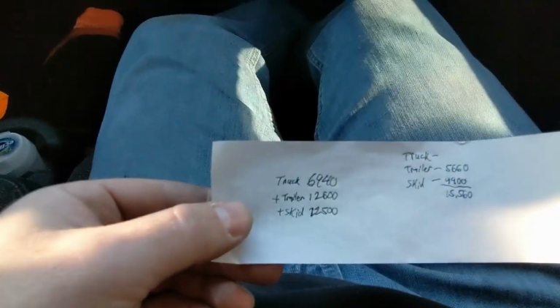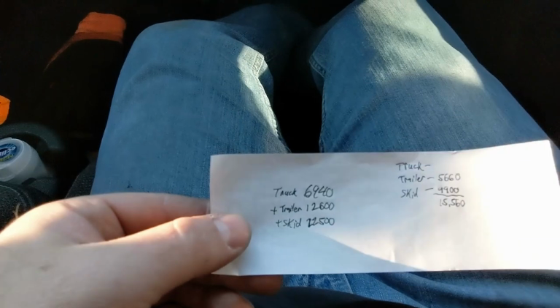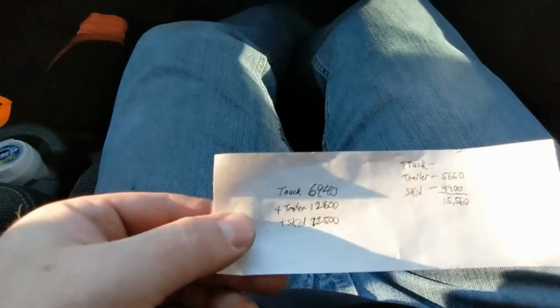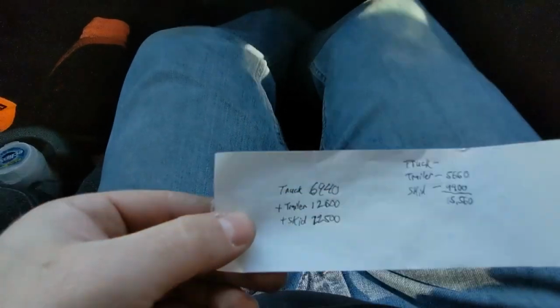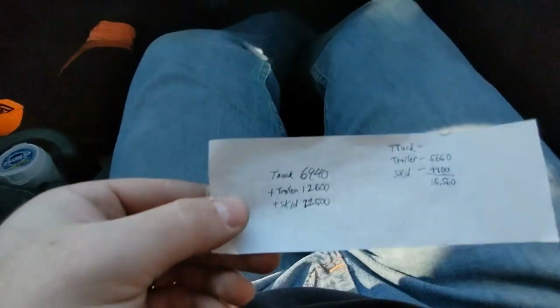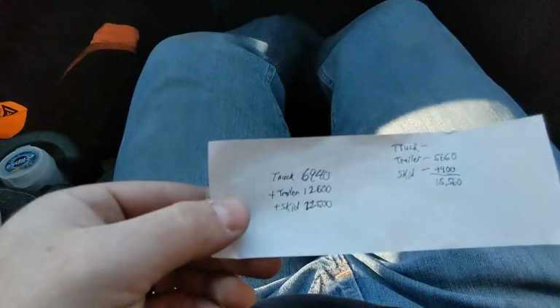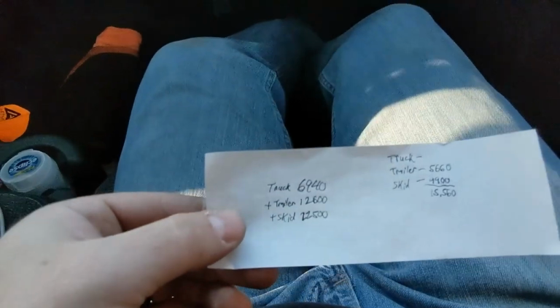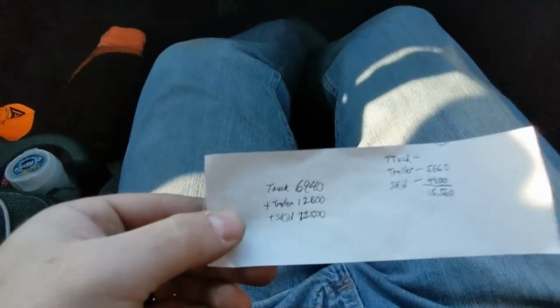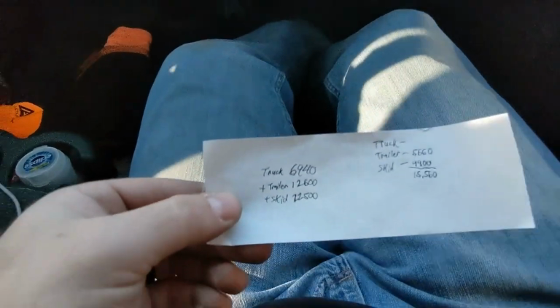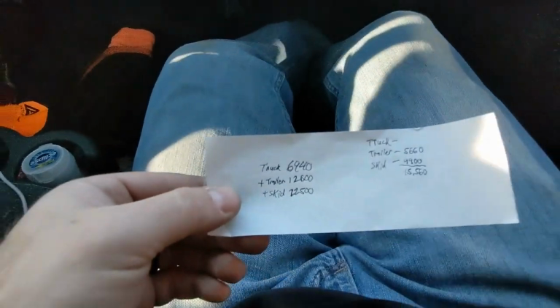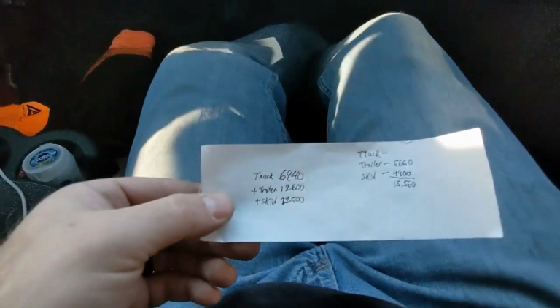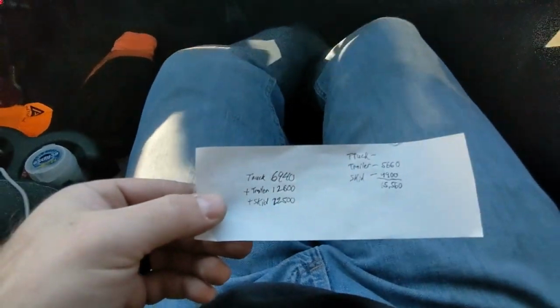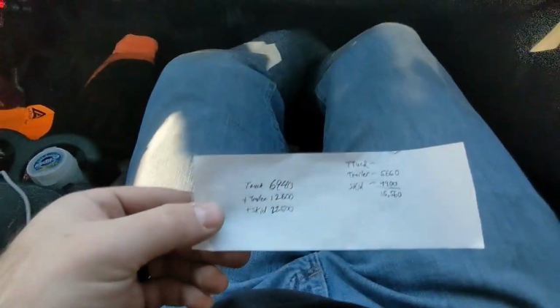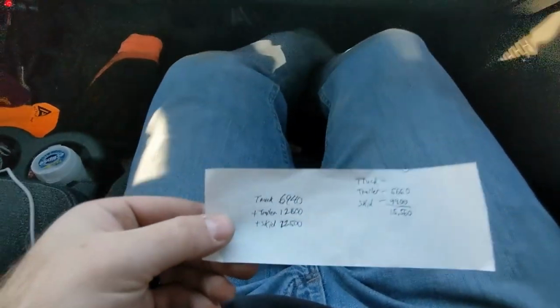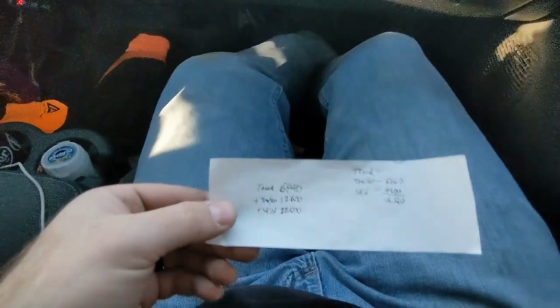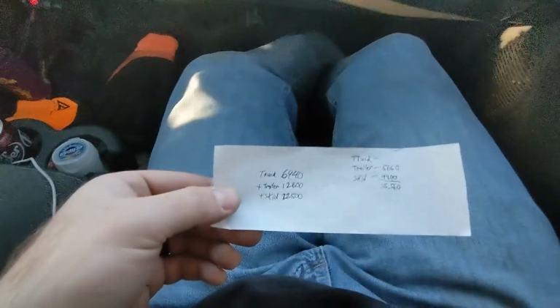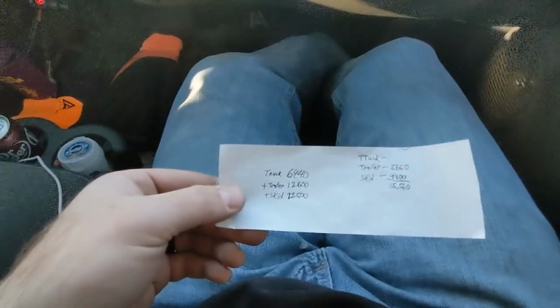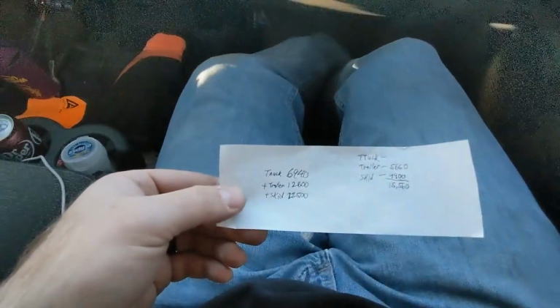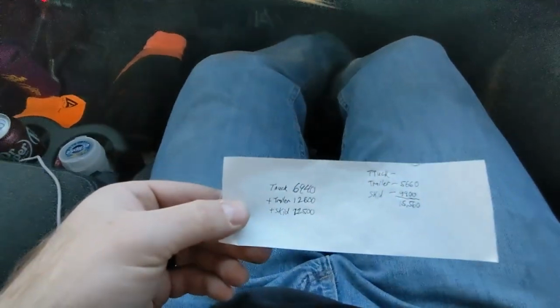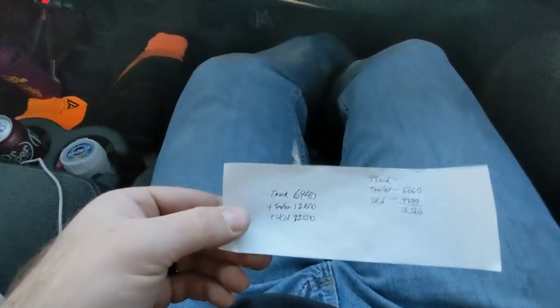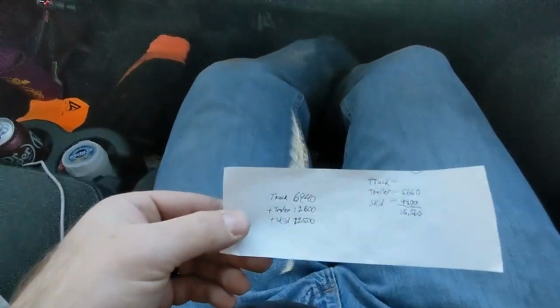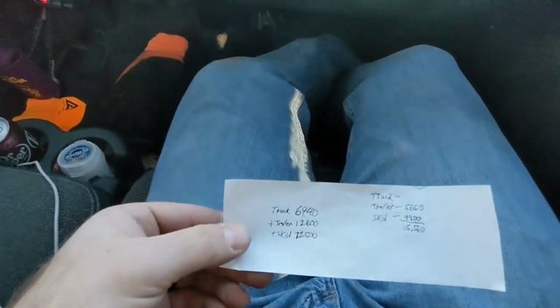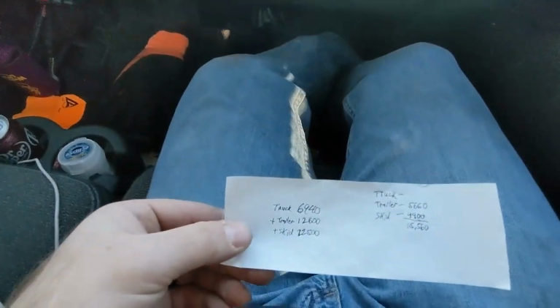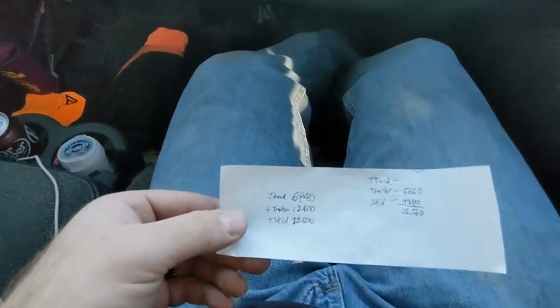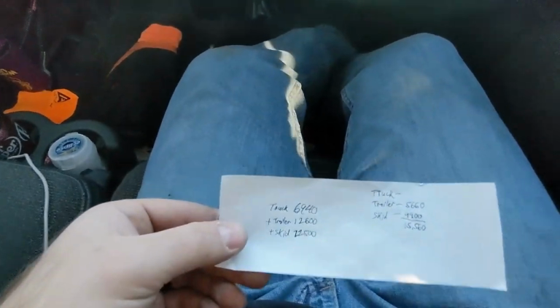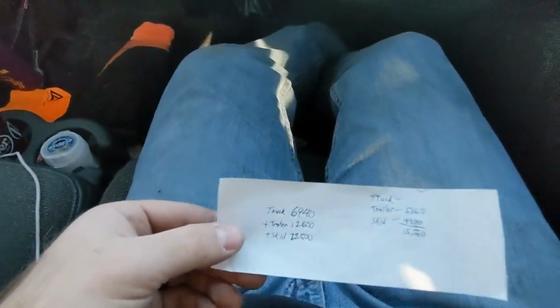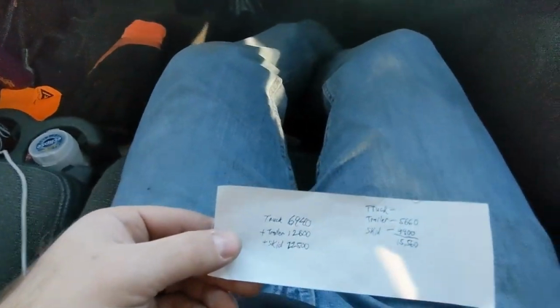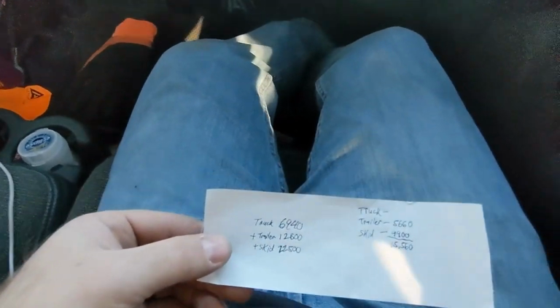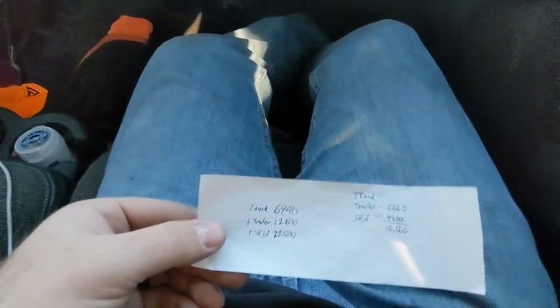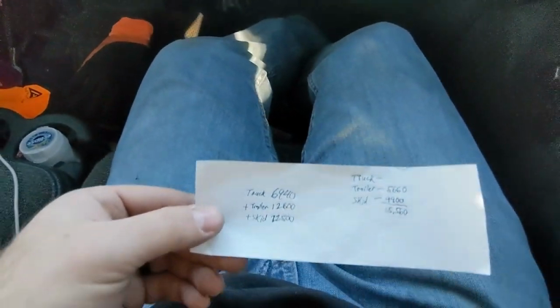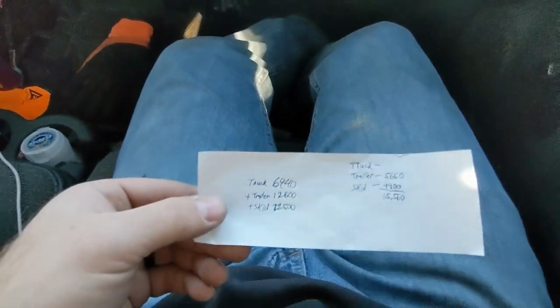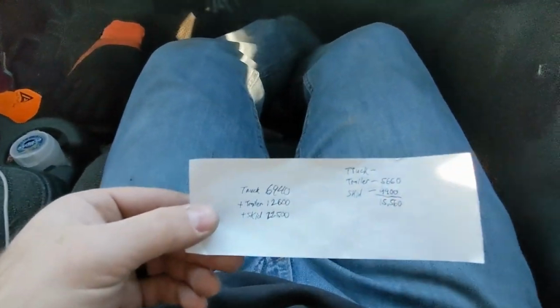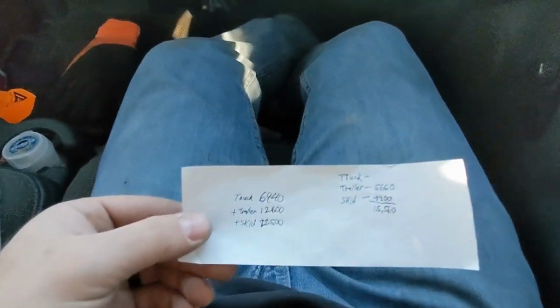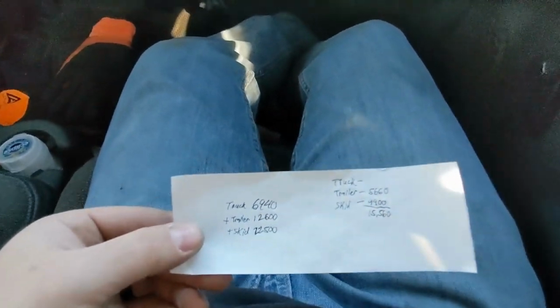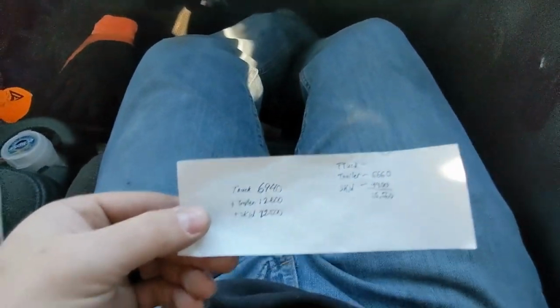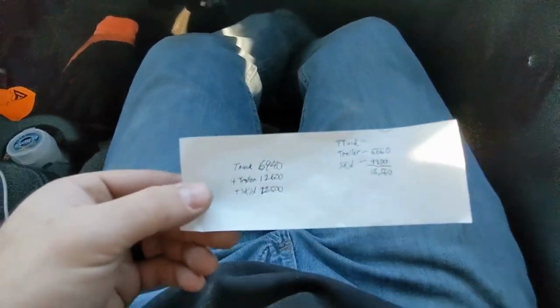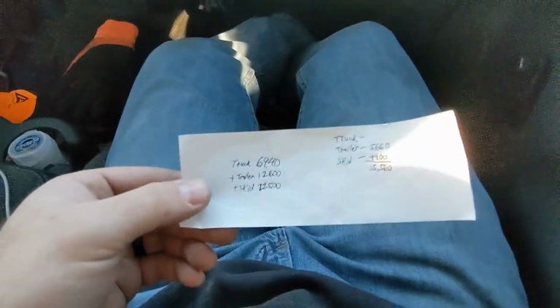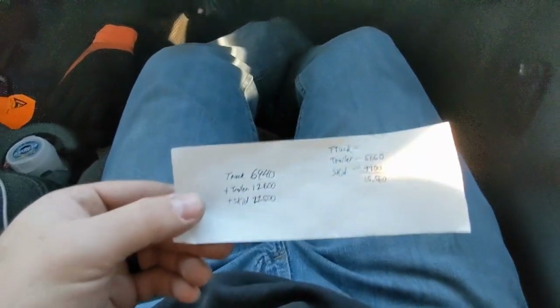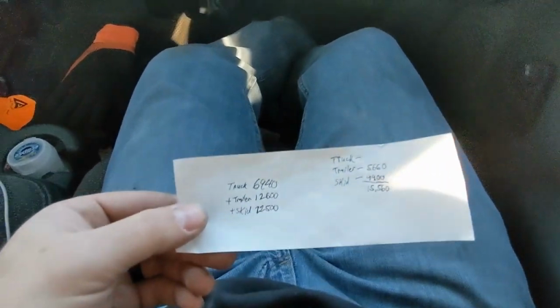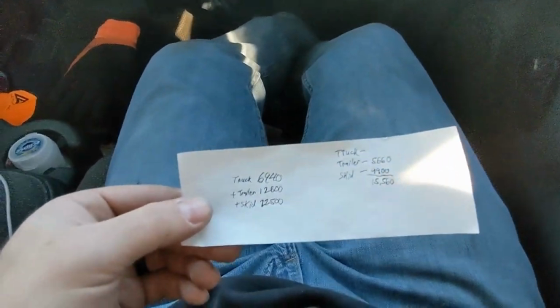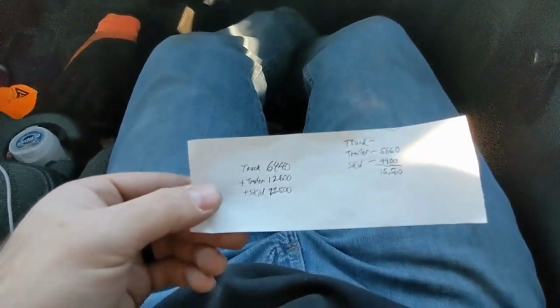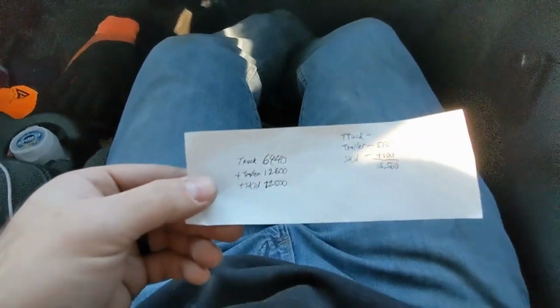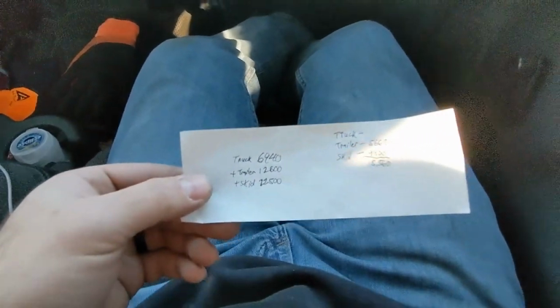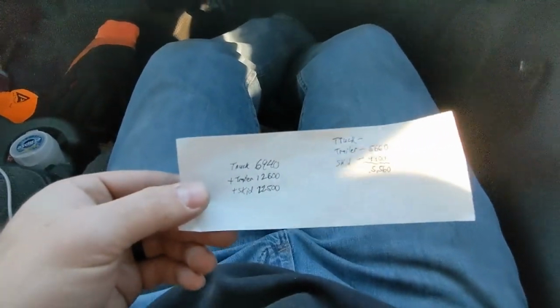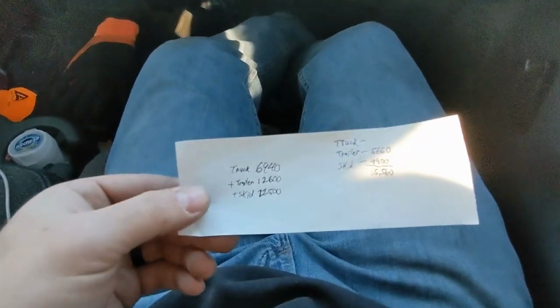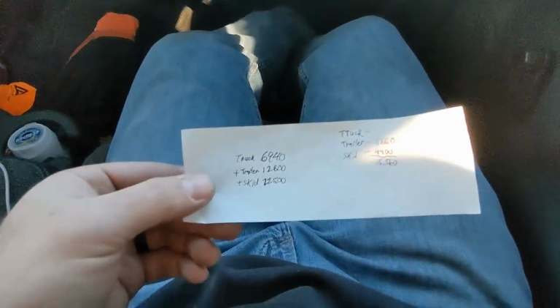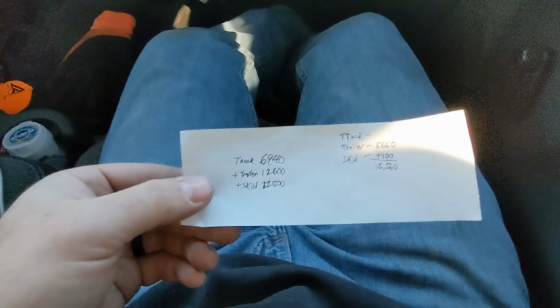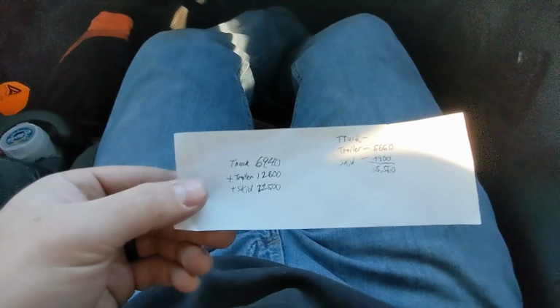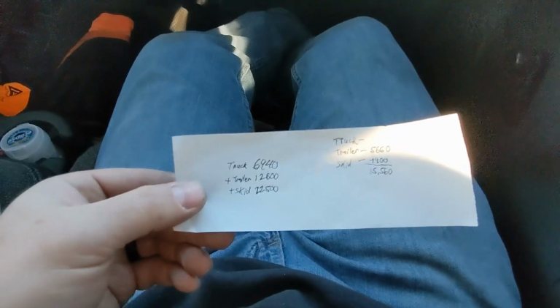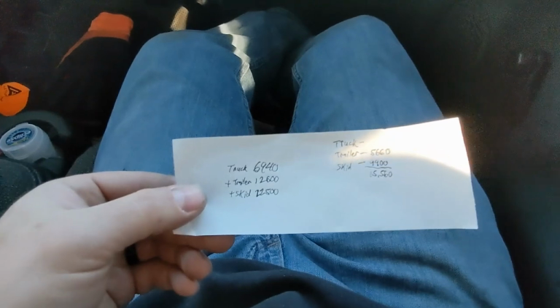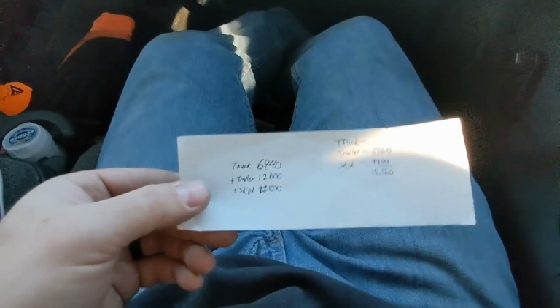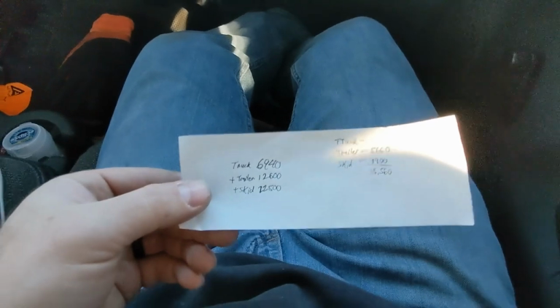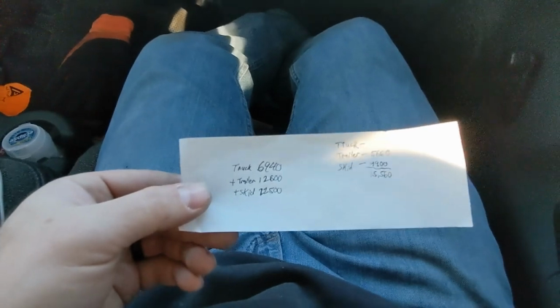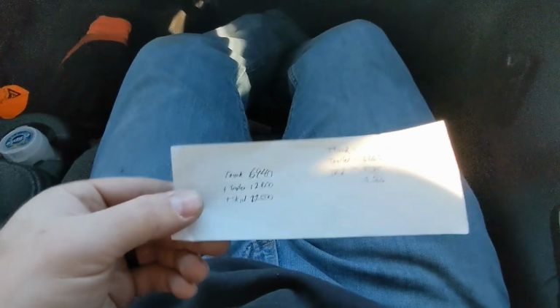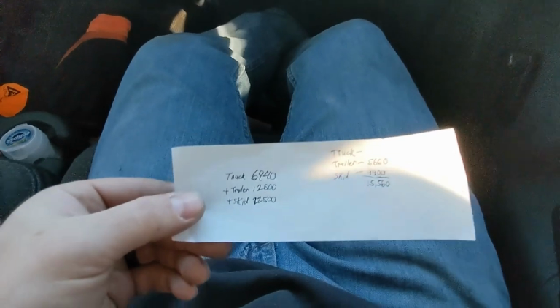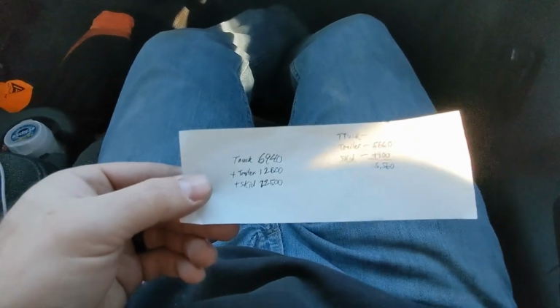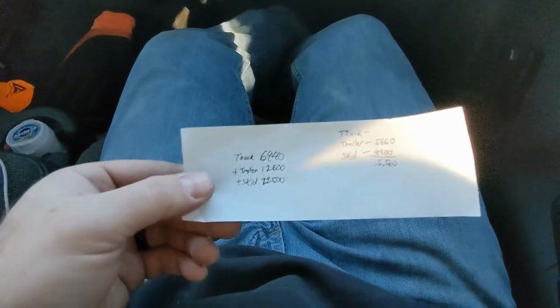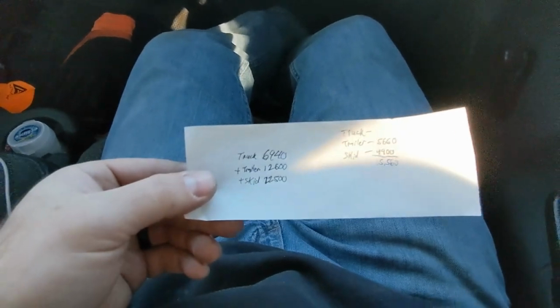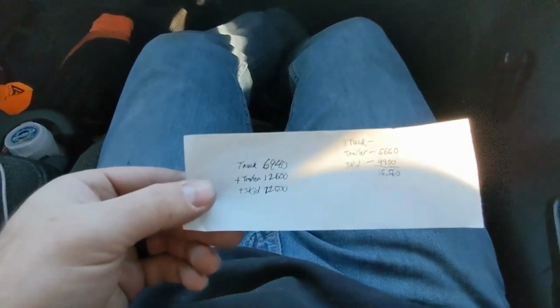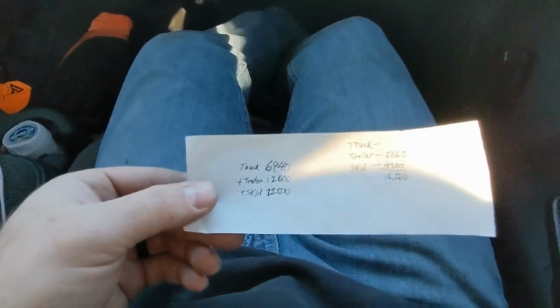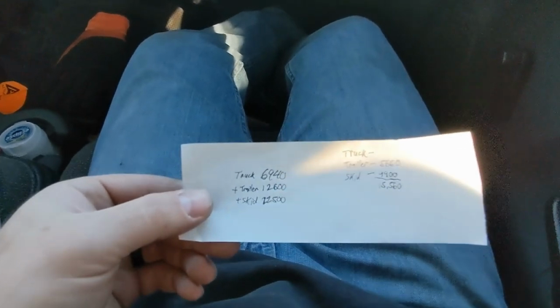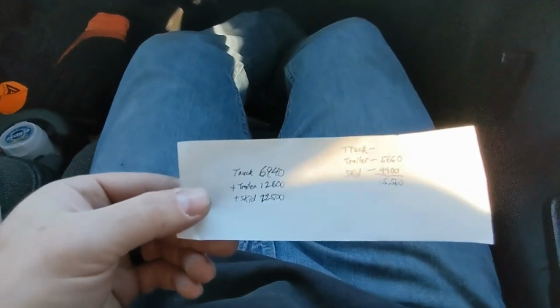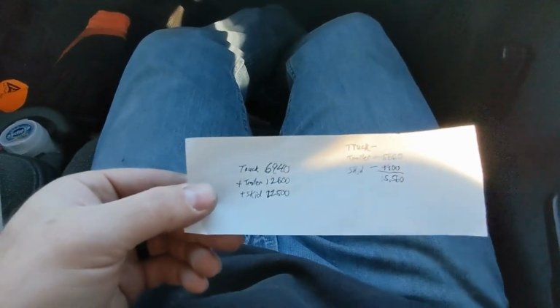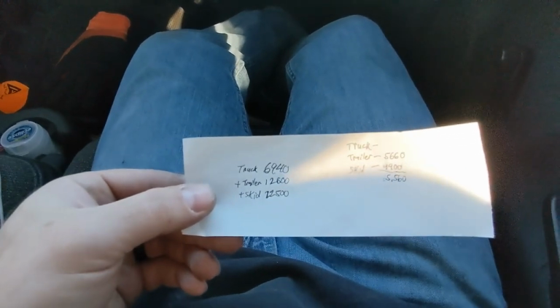The truck weighs 6,940 pounds, trailer's 12,000 pounds, with the skids 2,250.